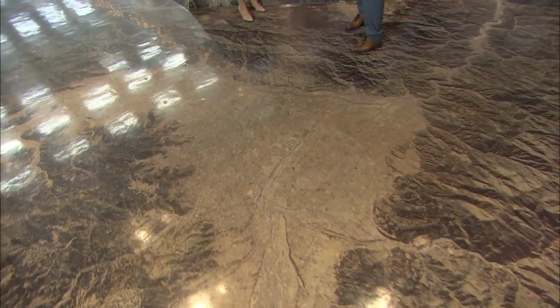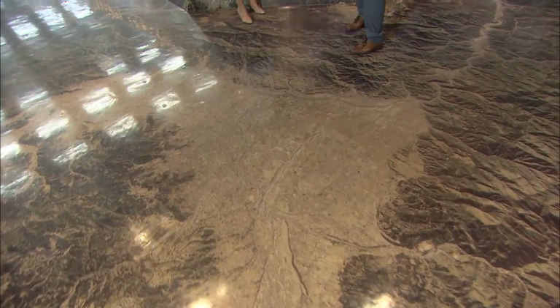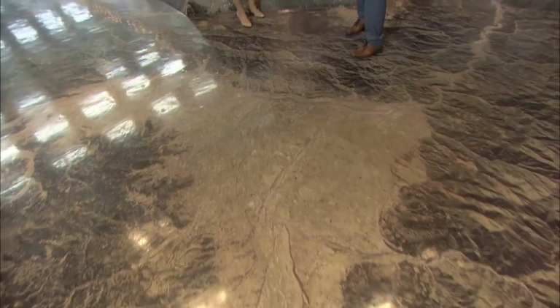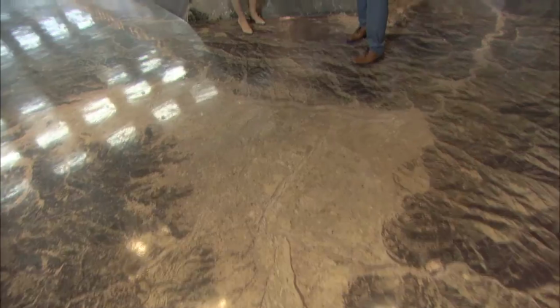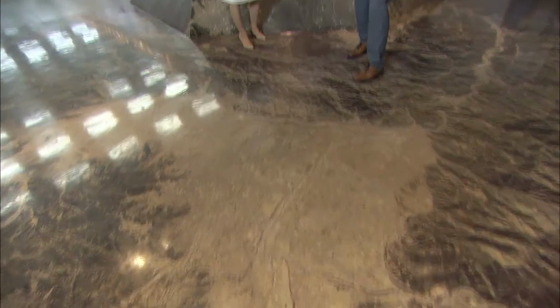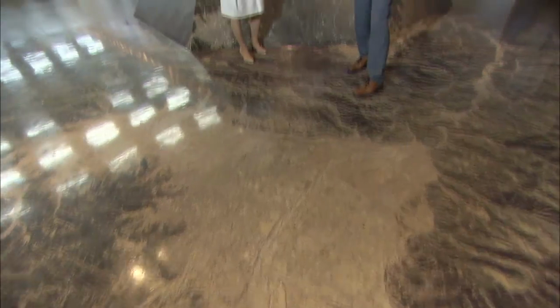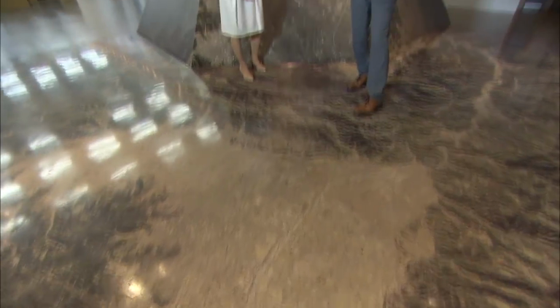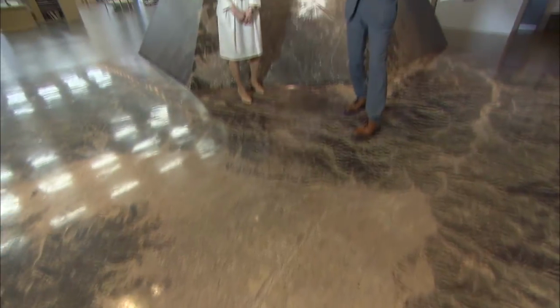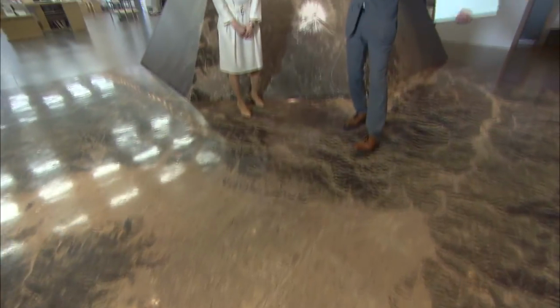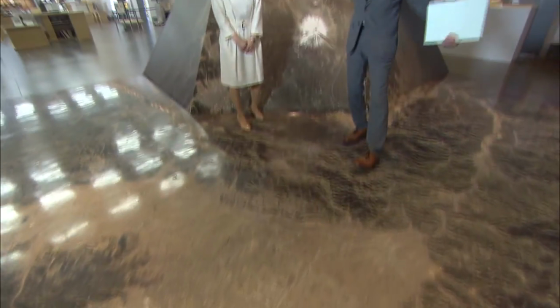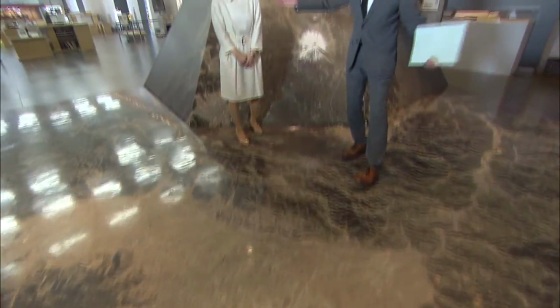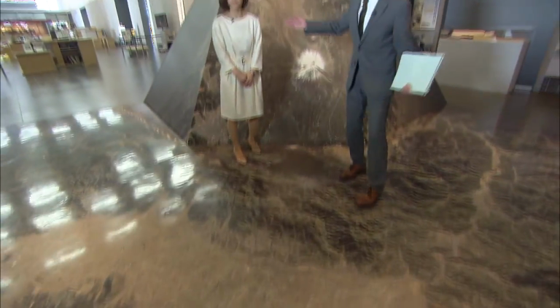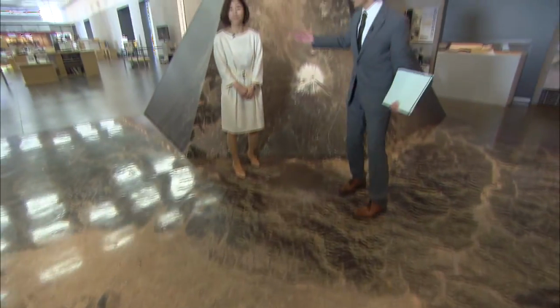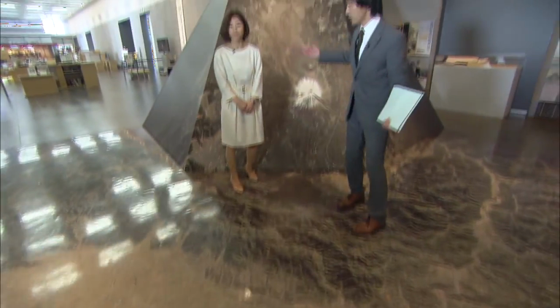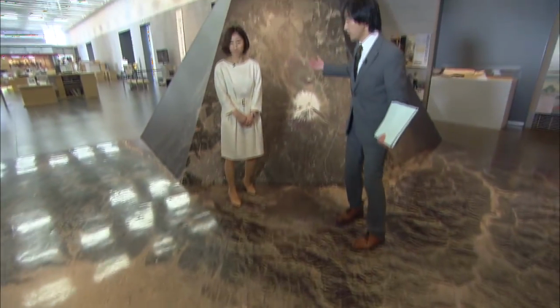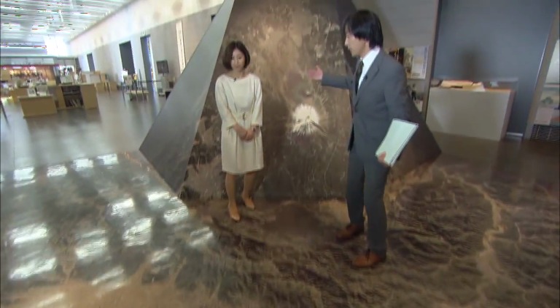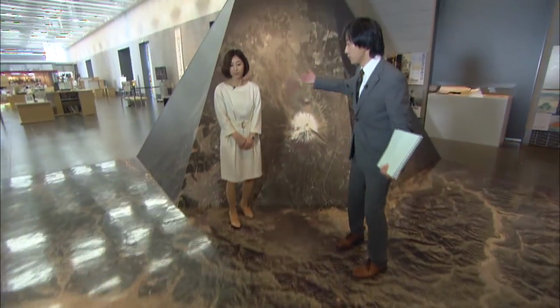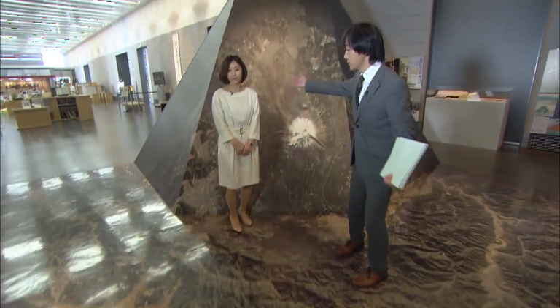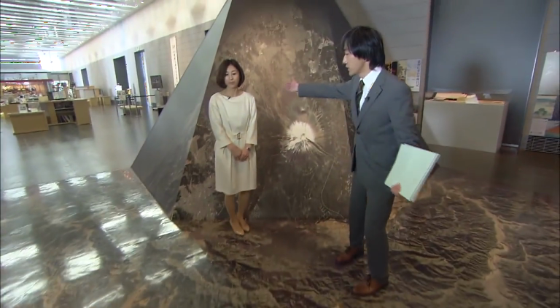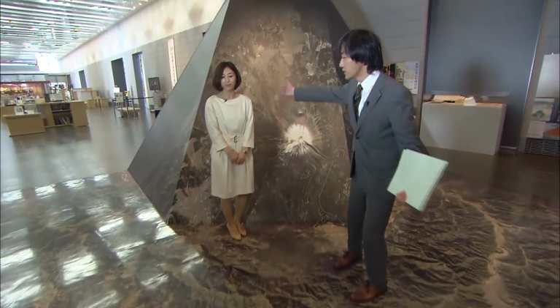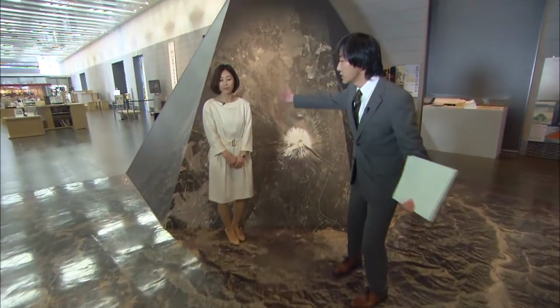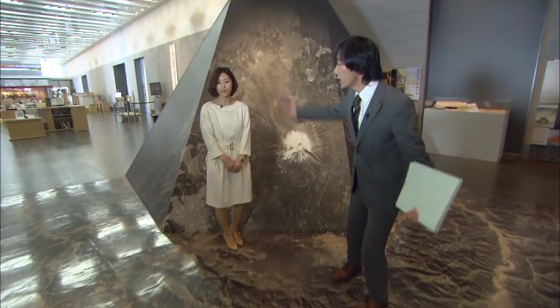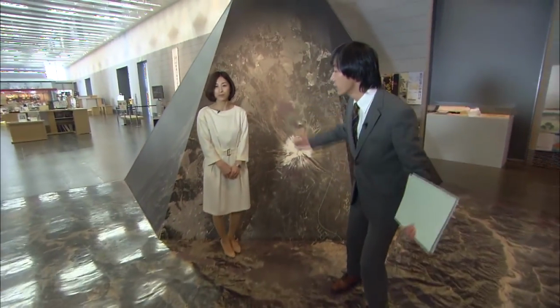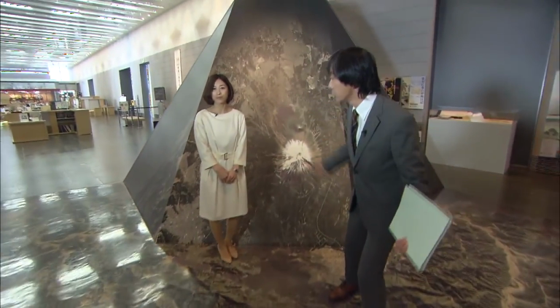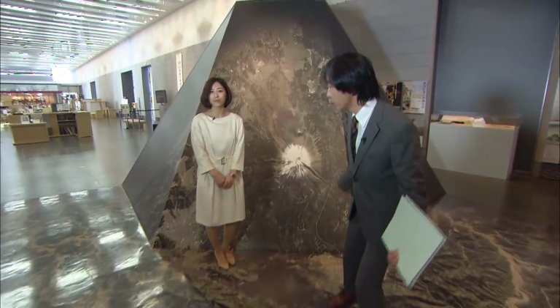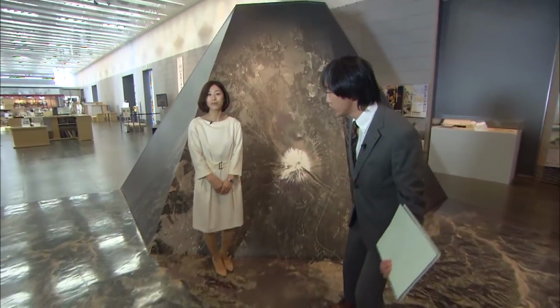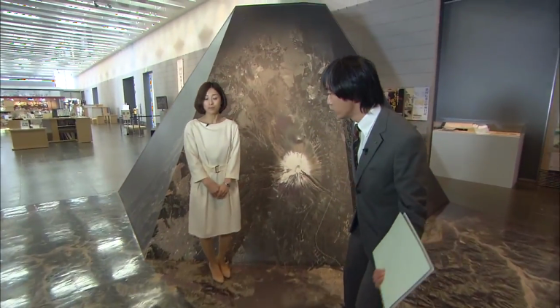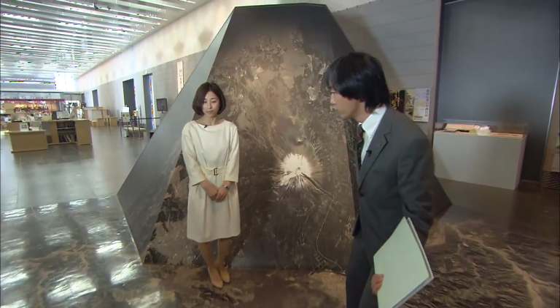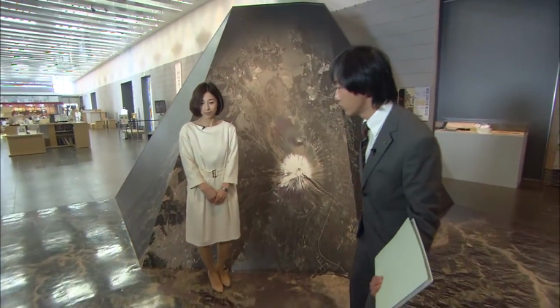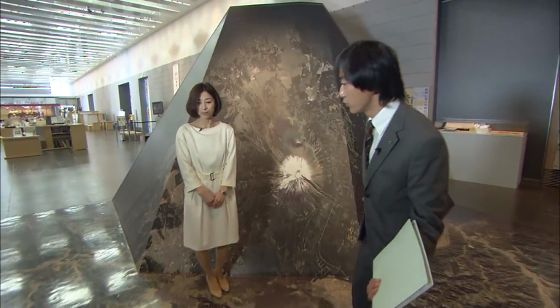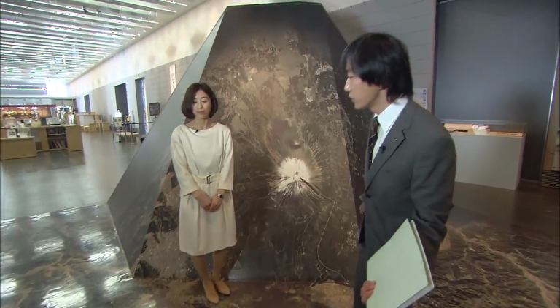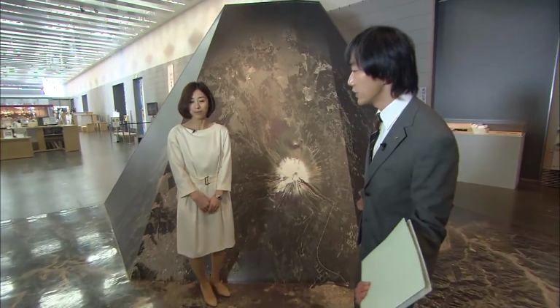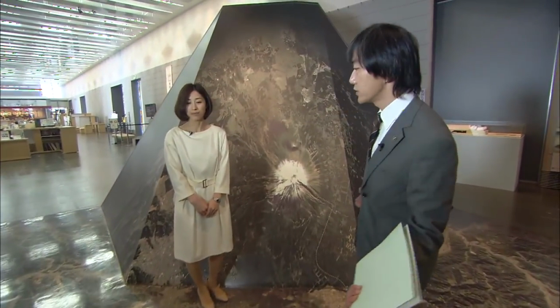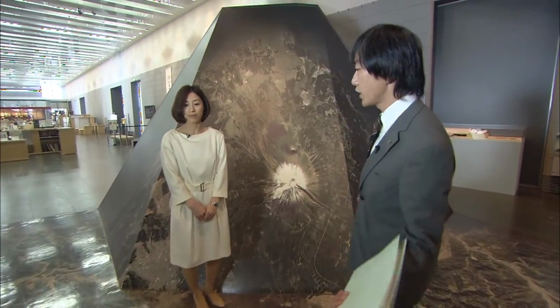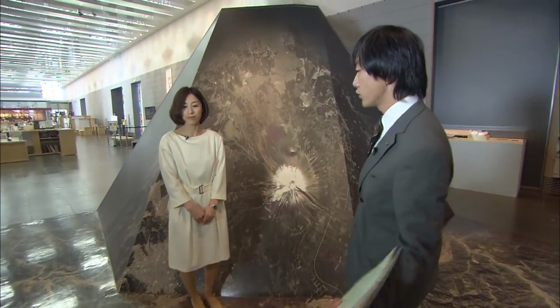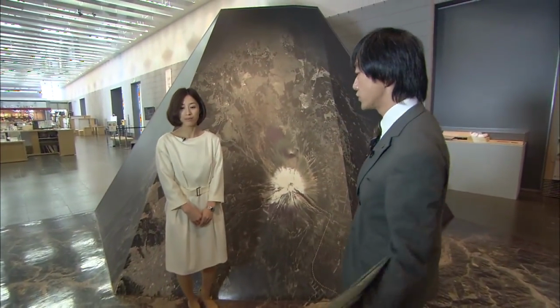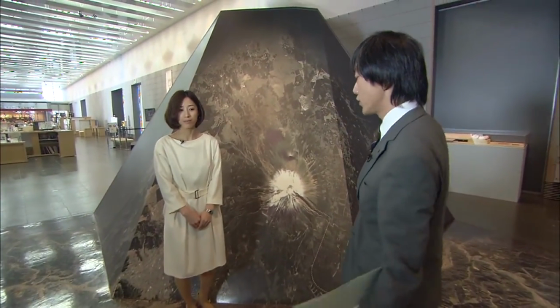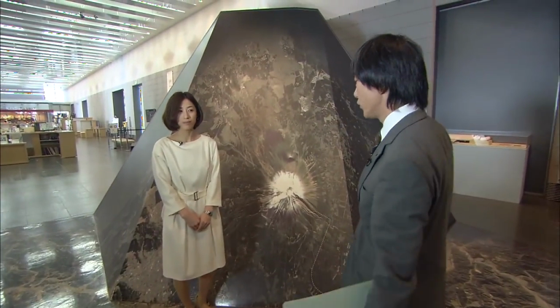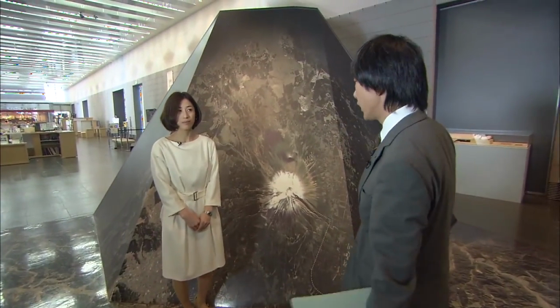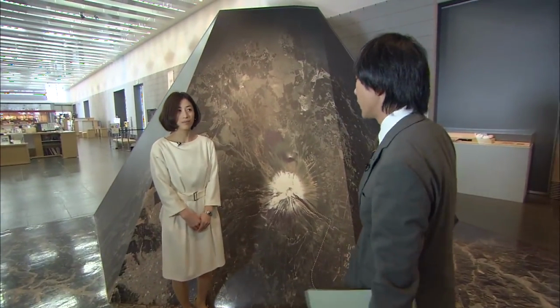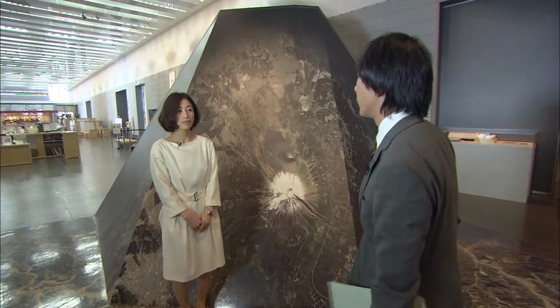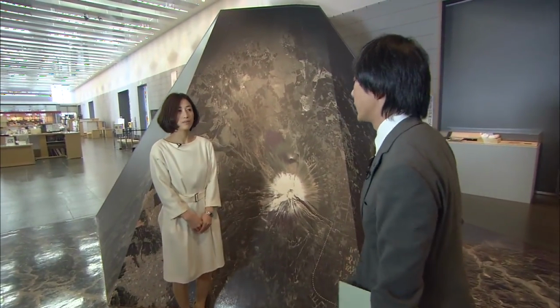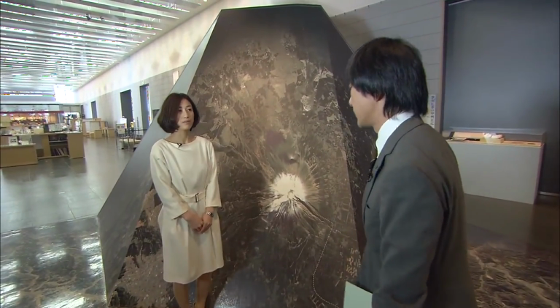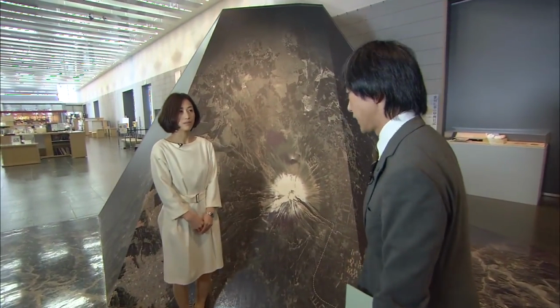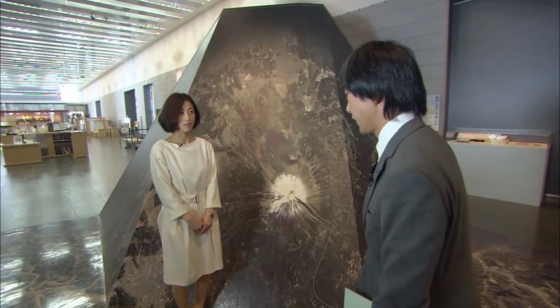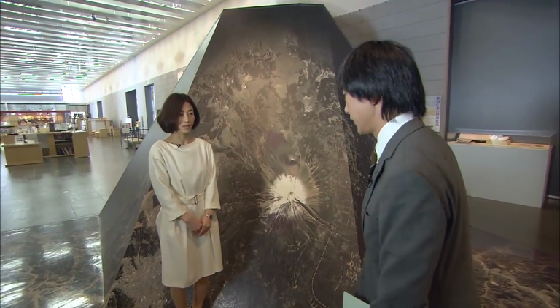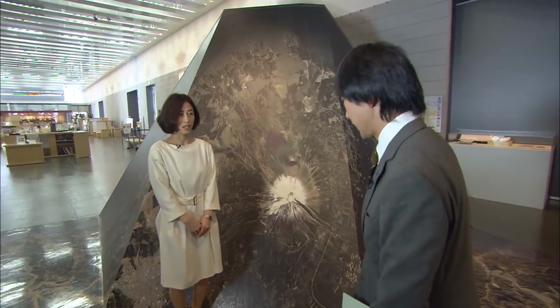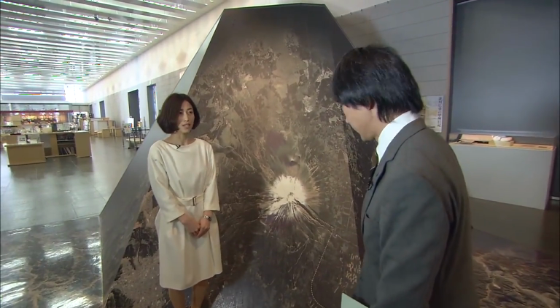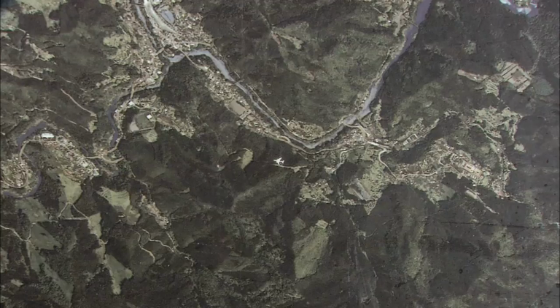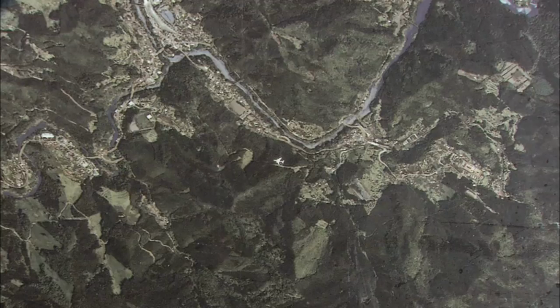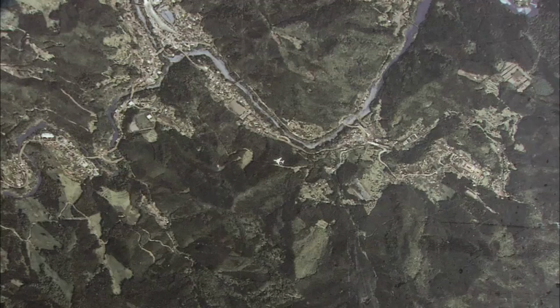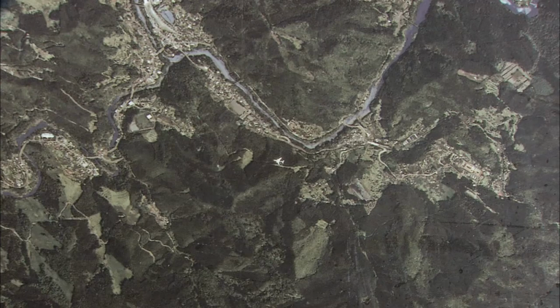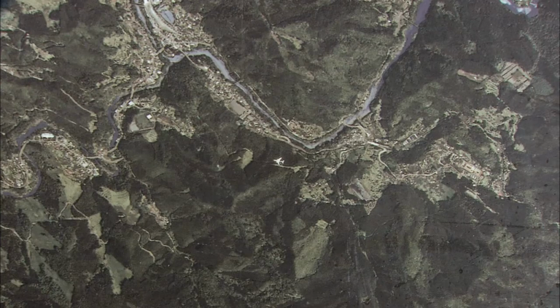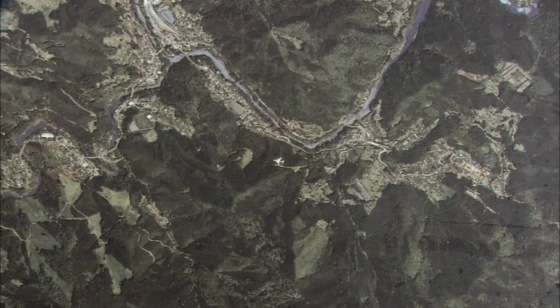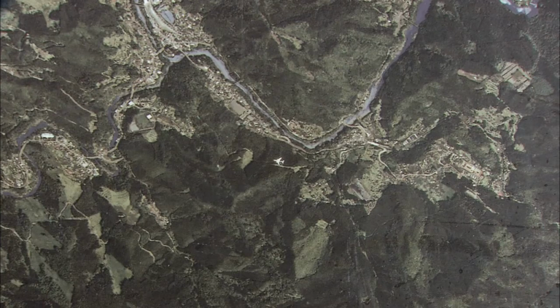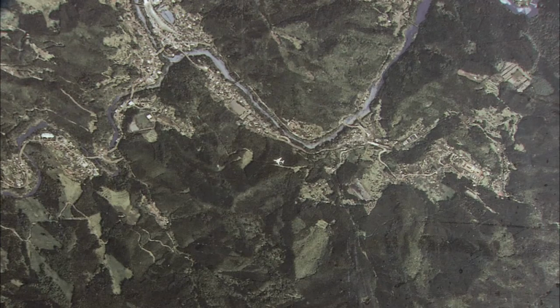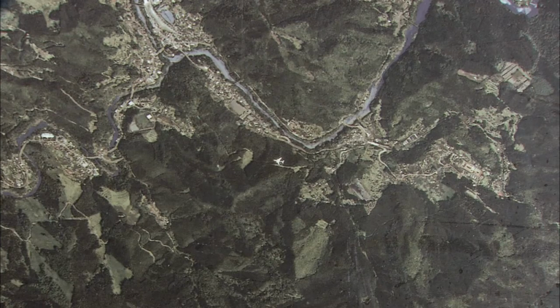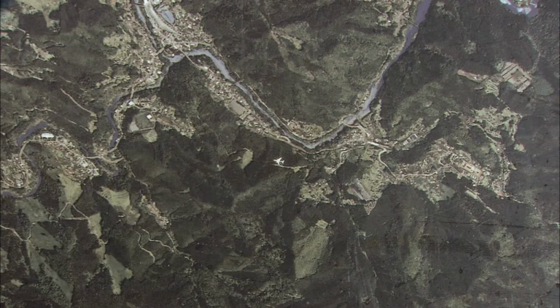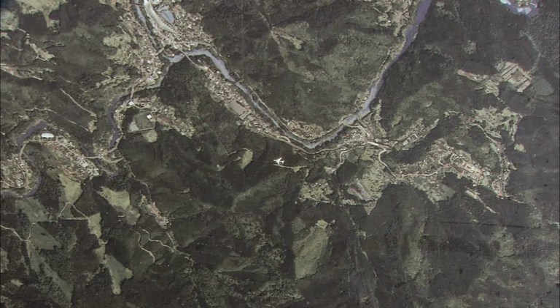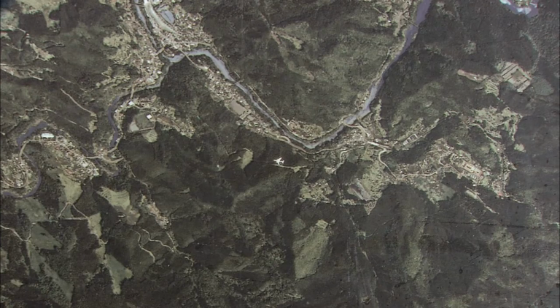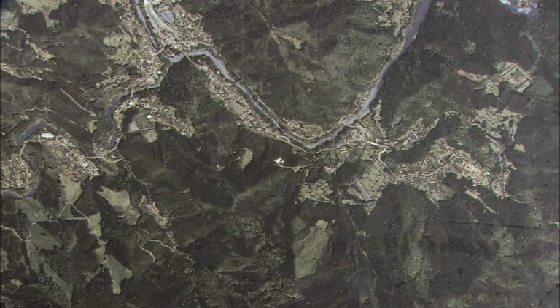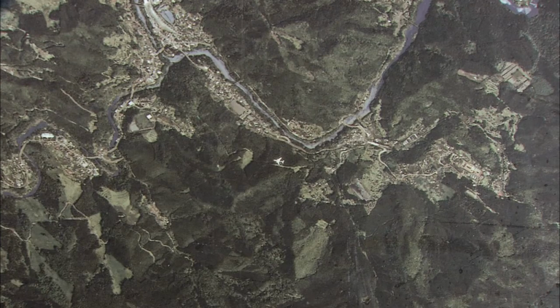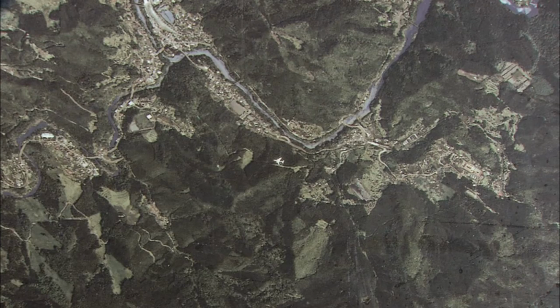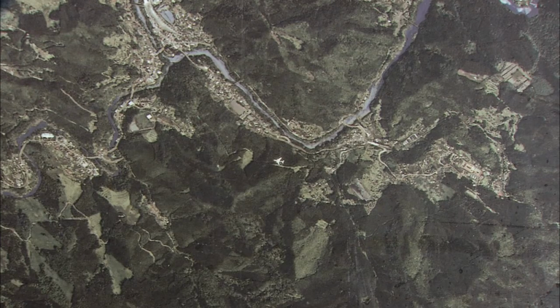Yamanashi is a crossroads of transportation, linking the three great regions of Kanto, Chubu, and Tokai.